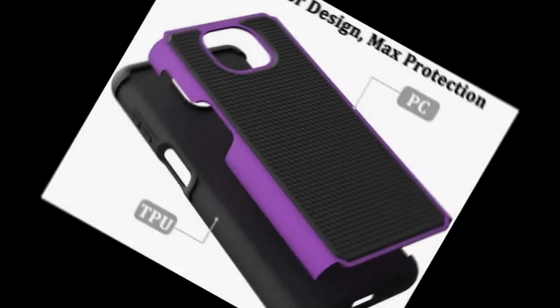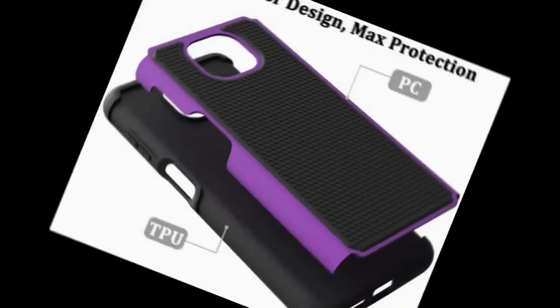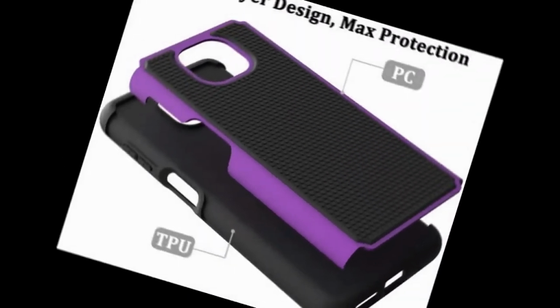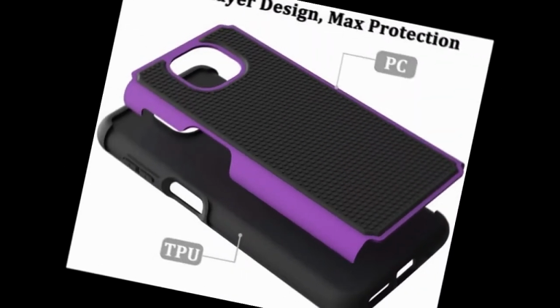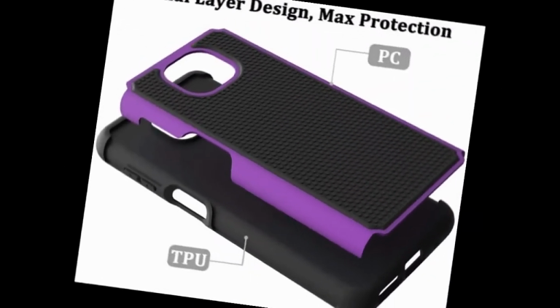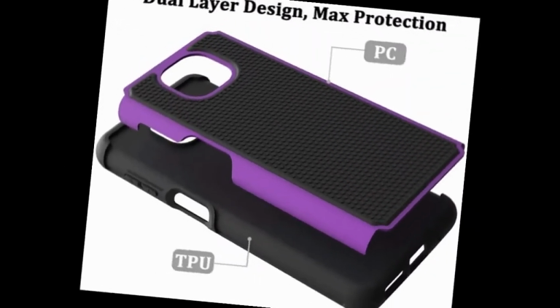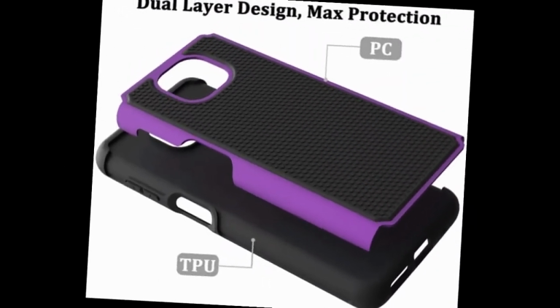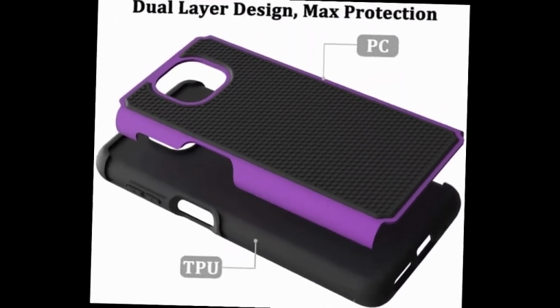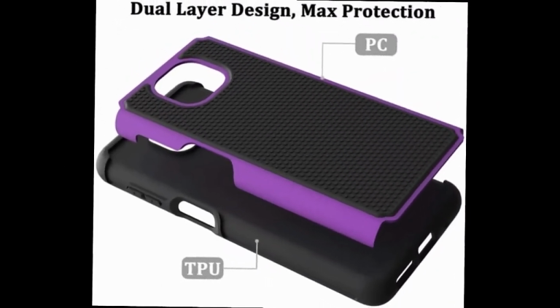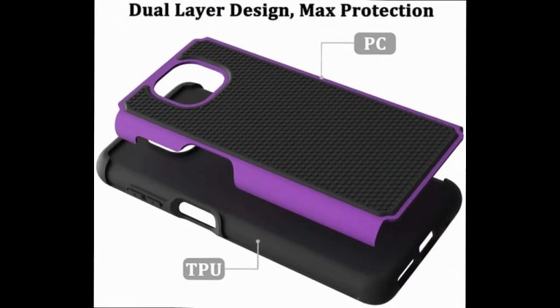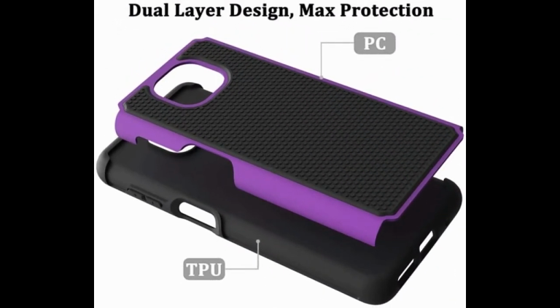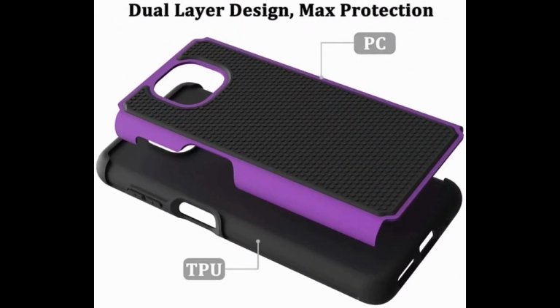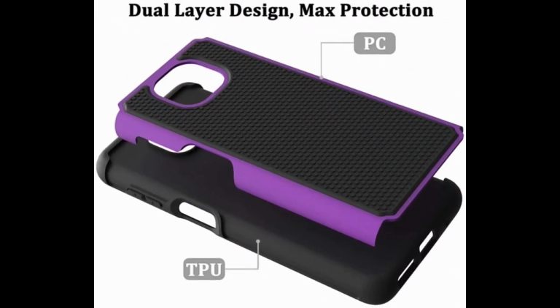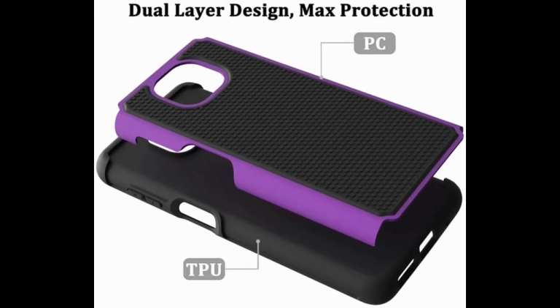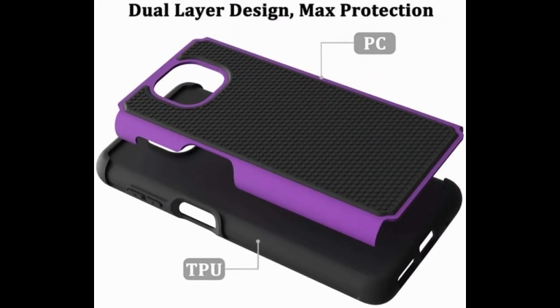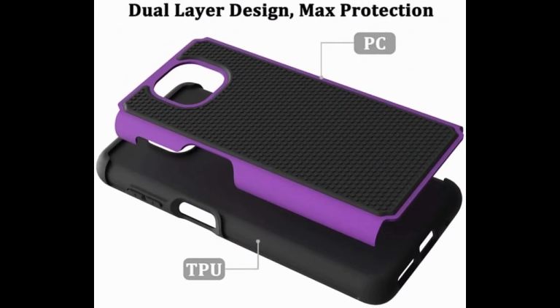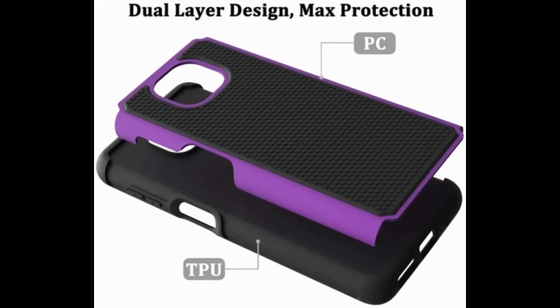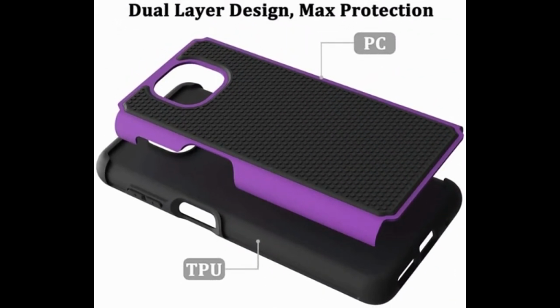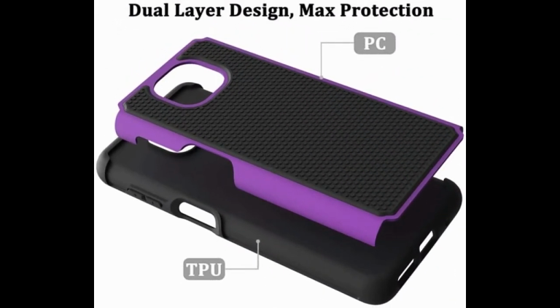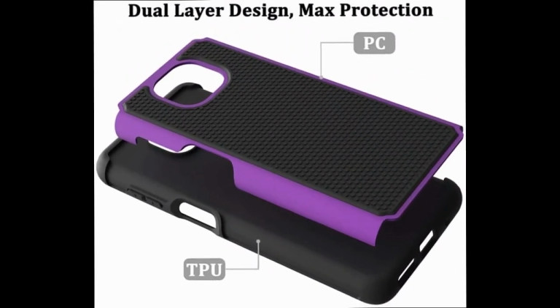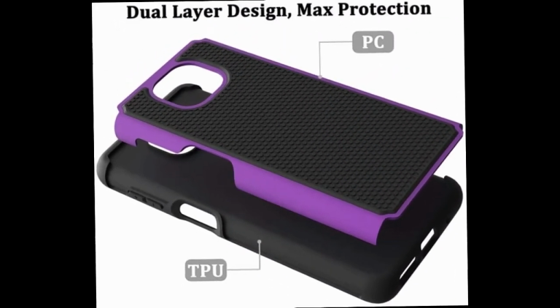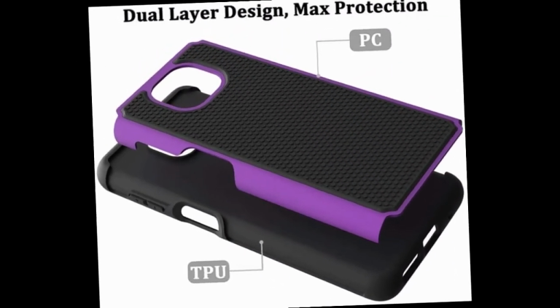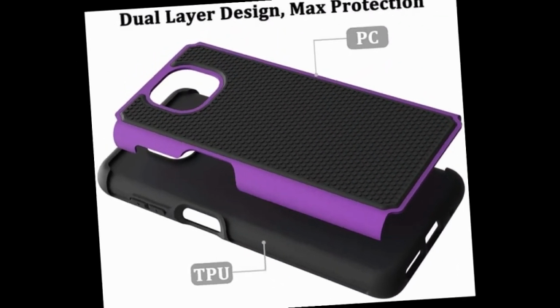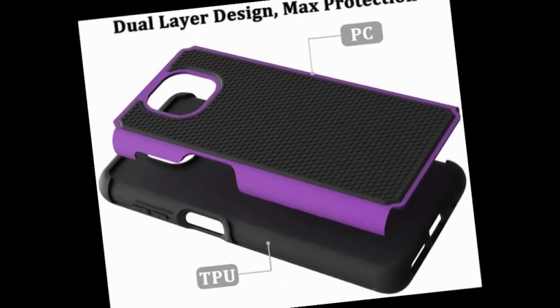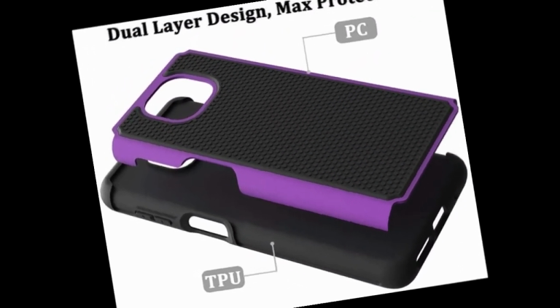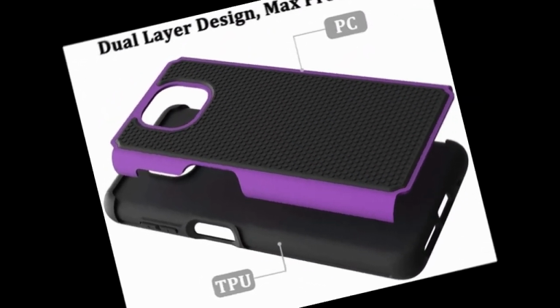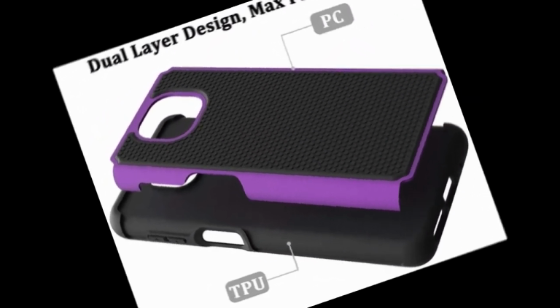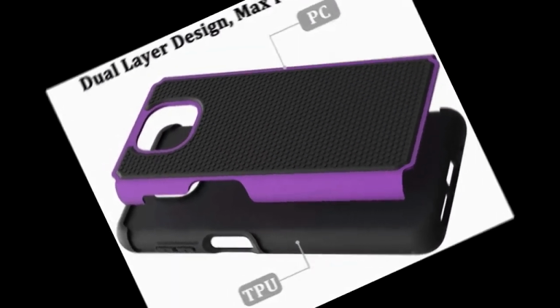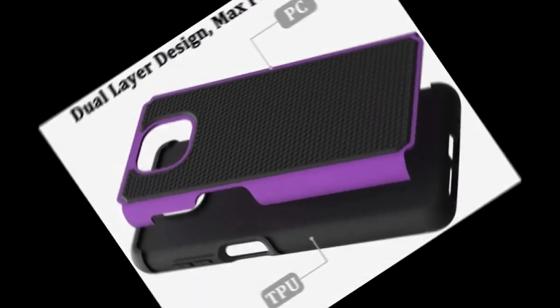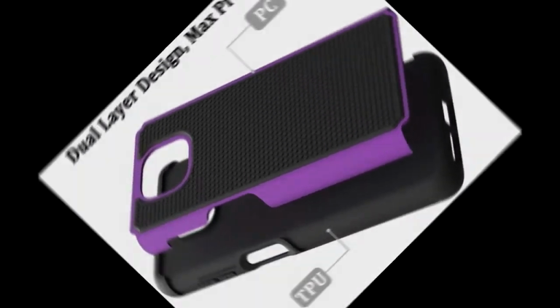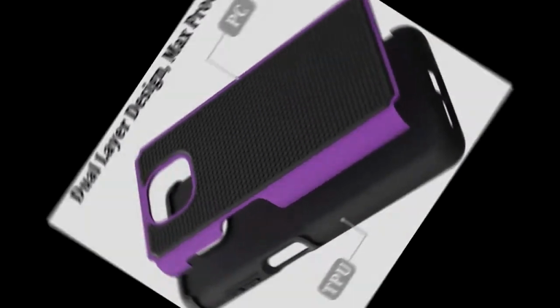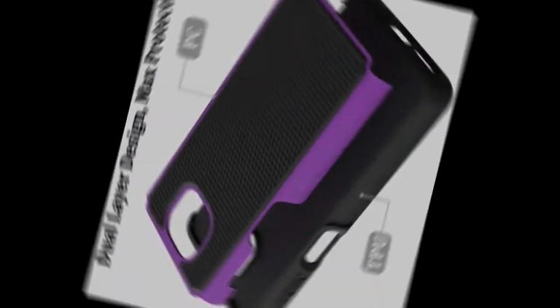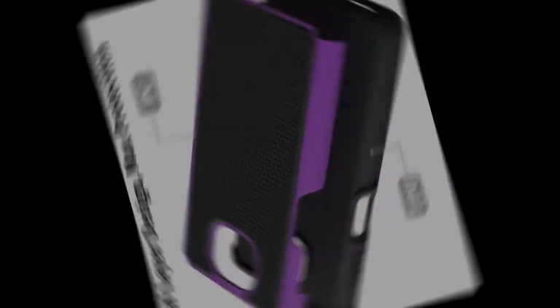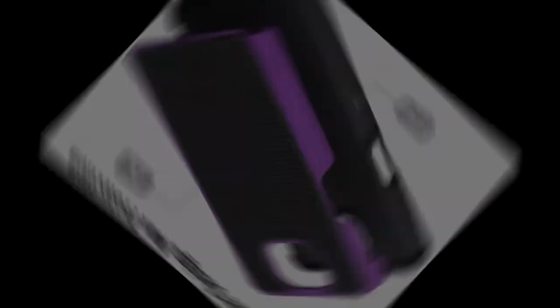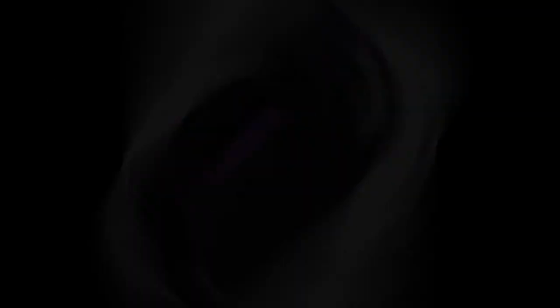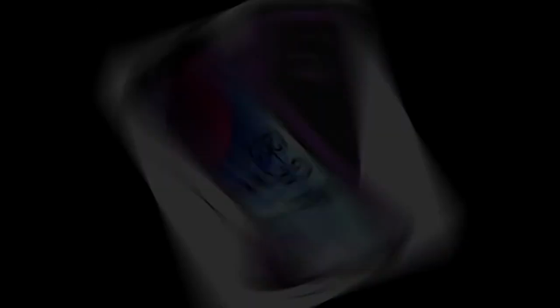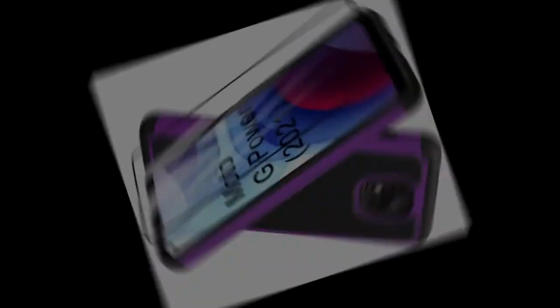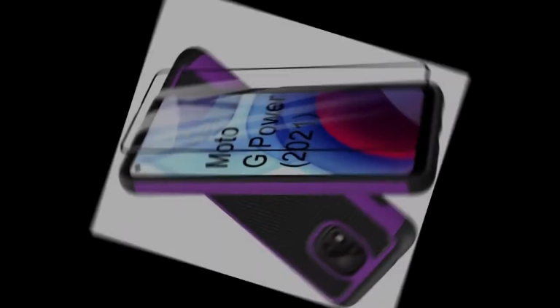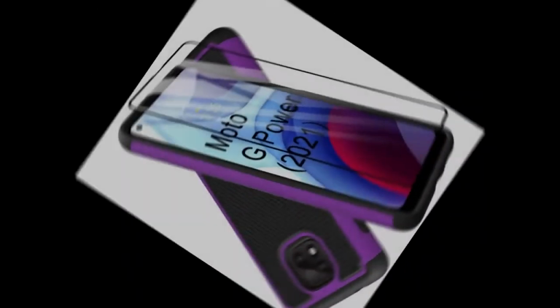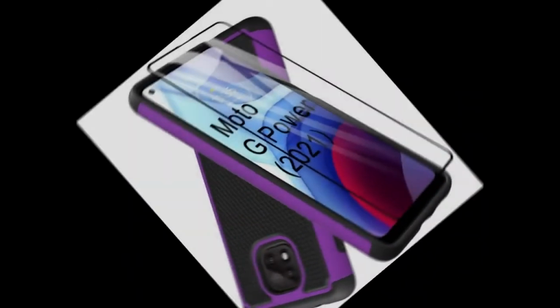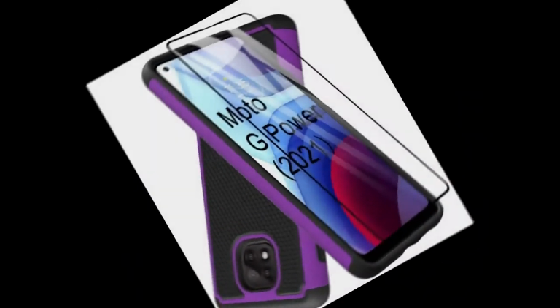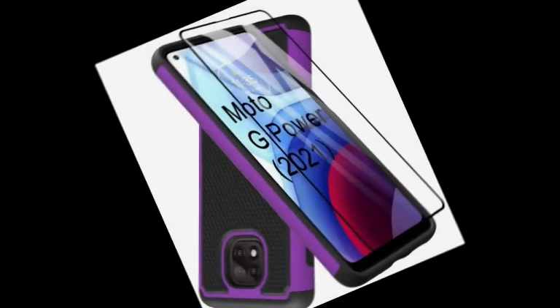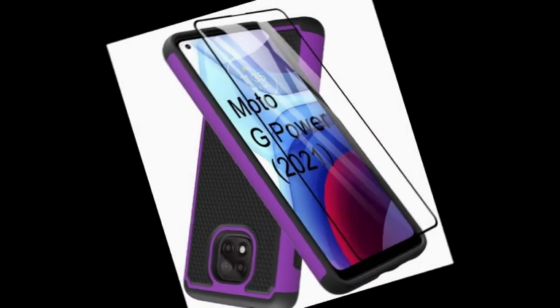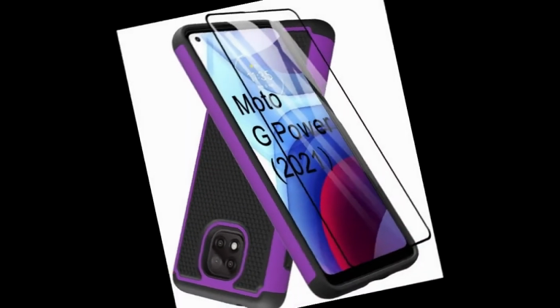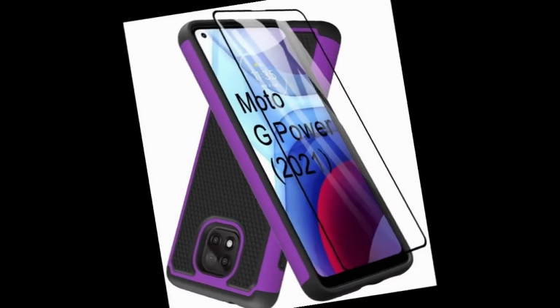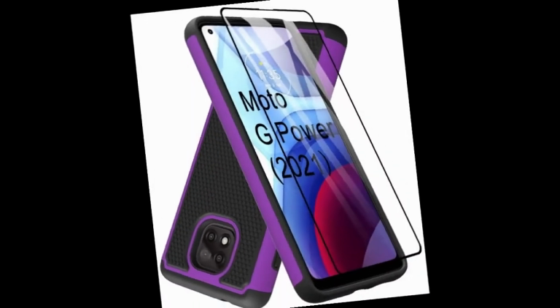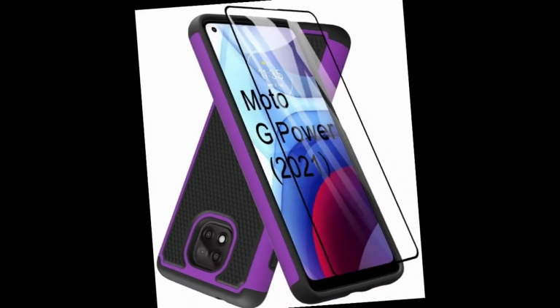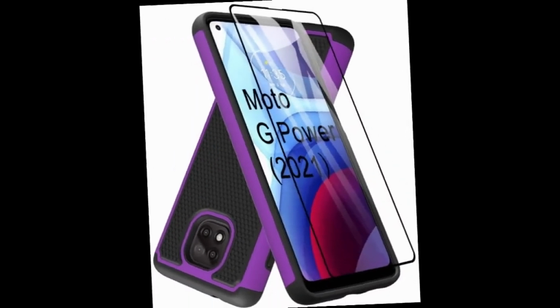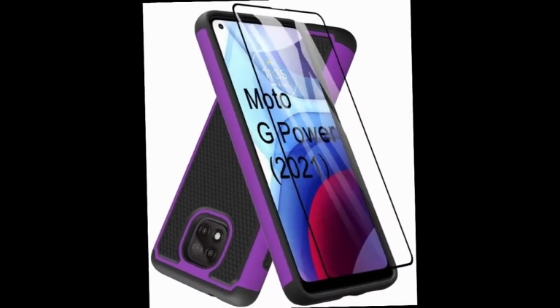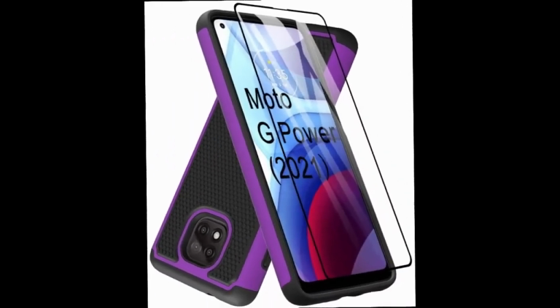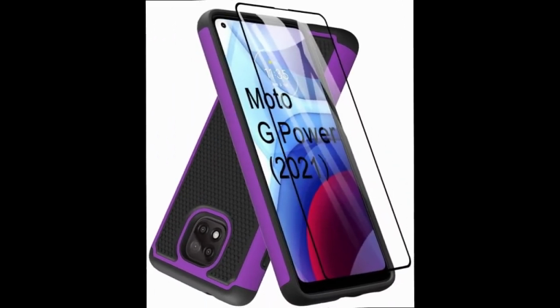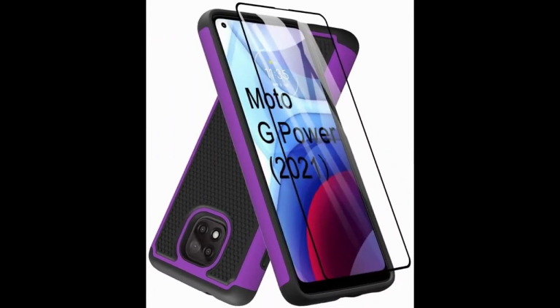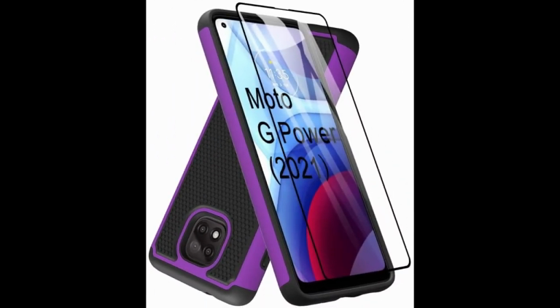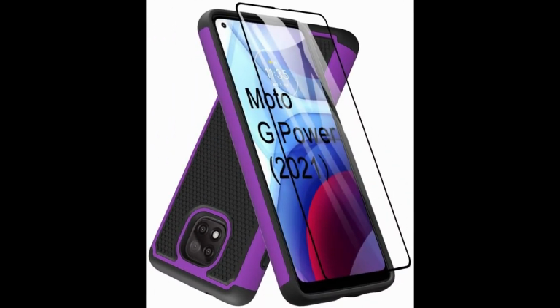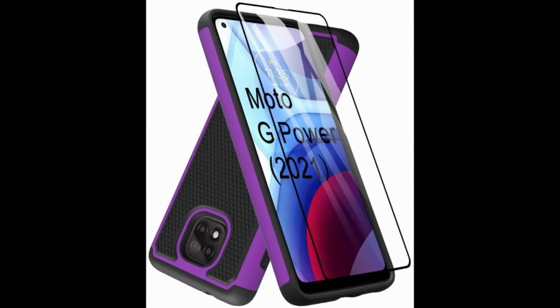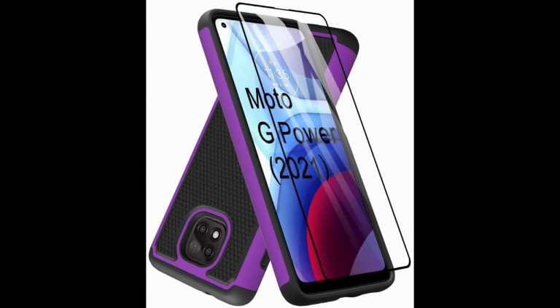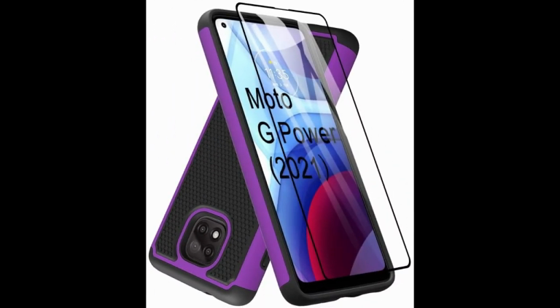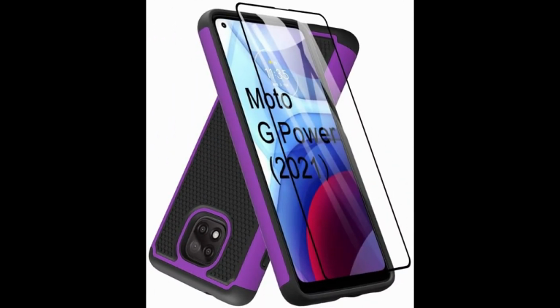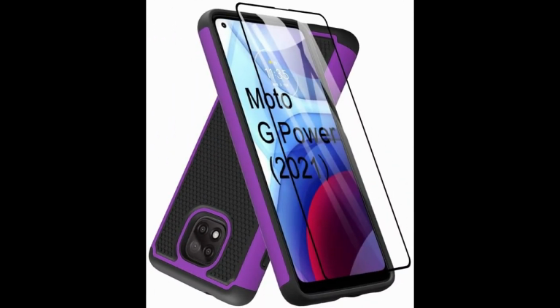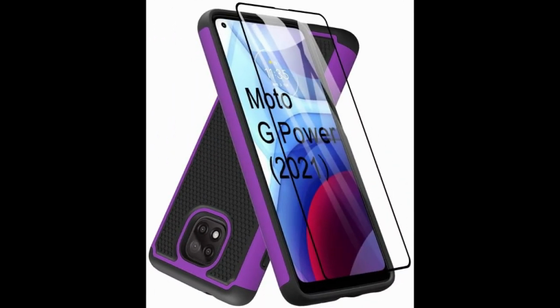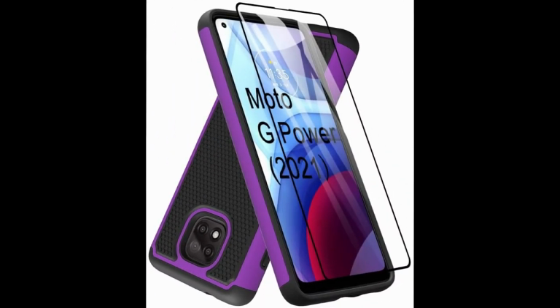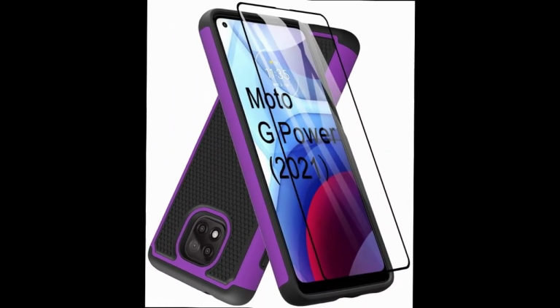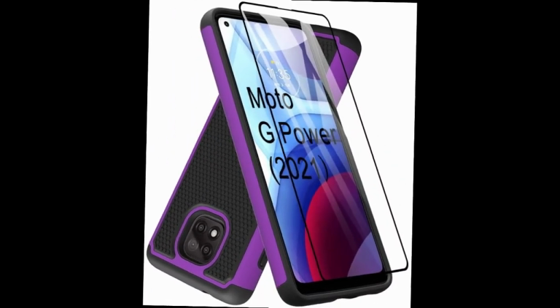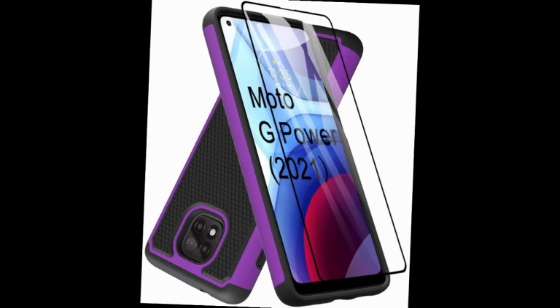Soft responsive button cover provides full tactile feedback. Precise cutouts for quick access and raised lips to protect the screen and camera, all with a slim profile.